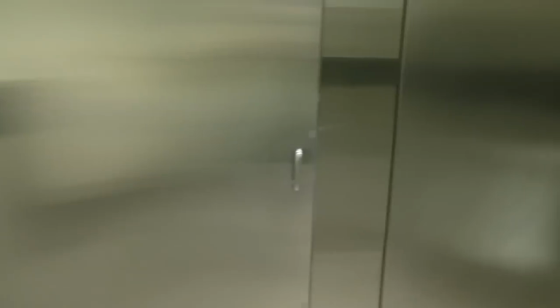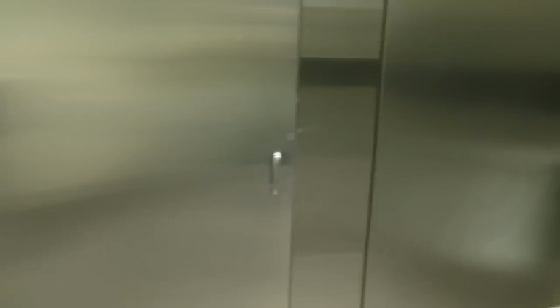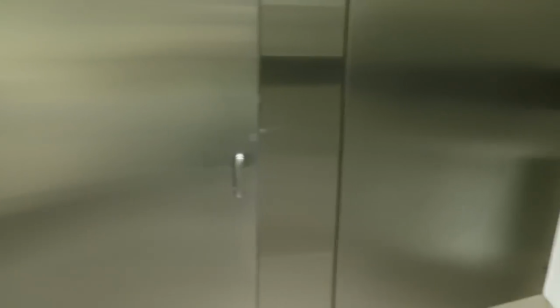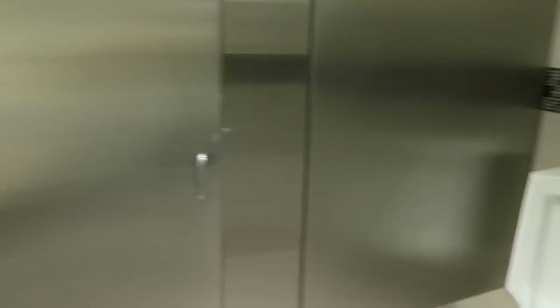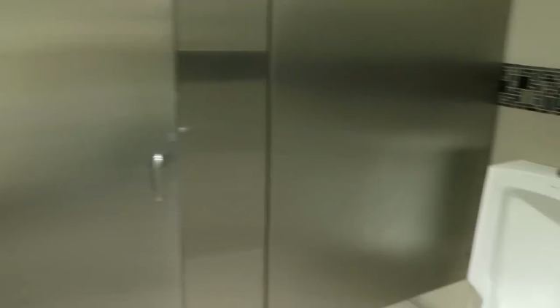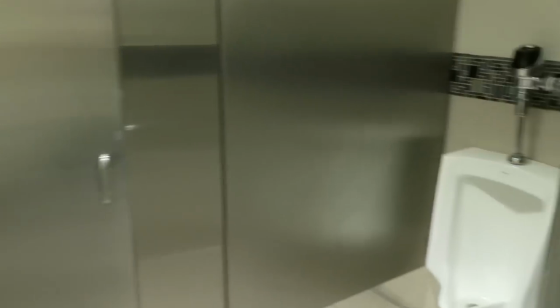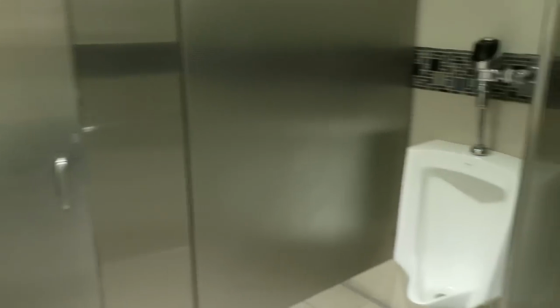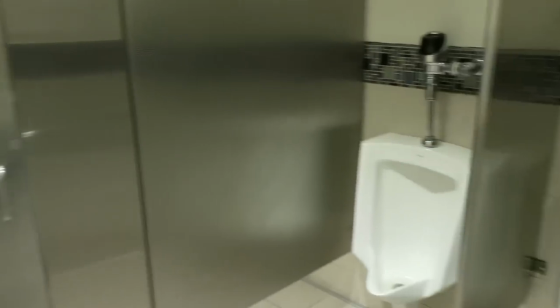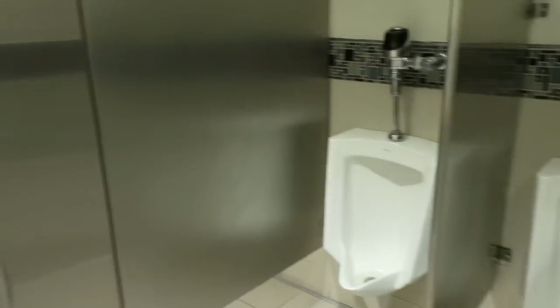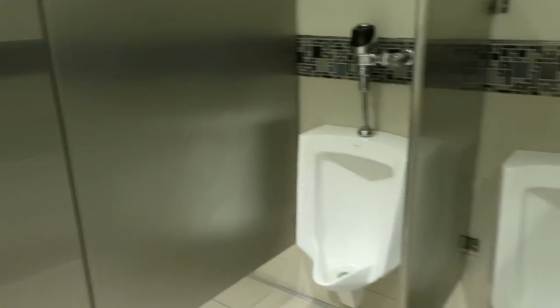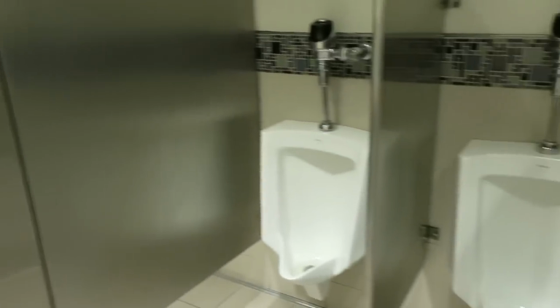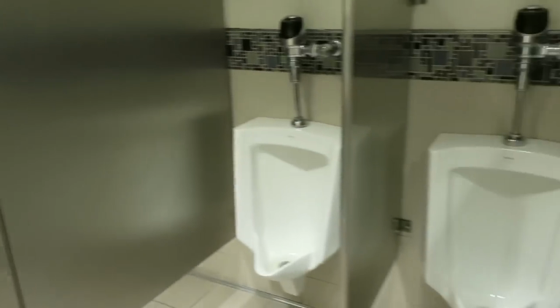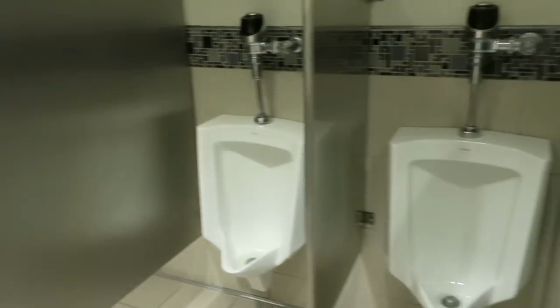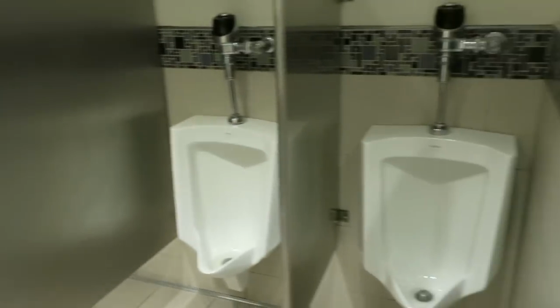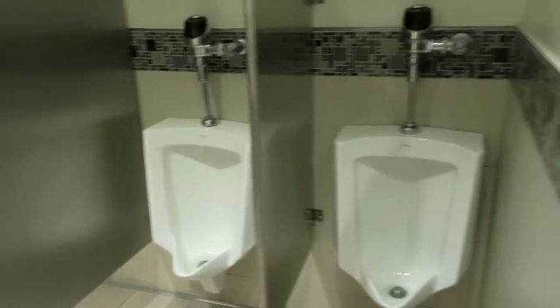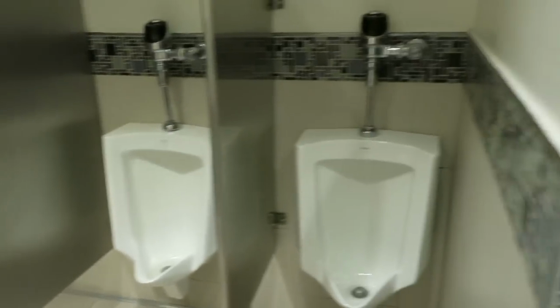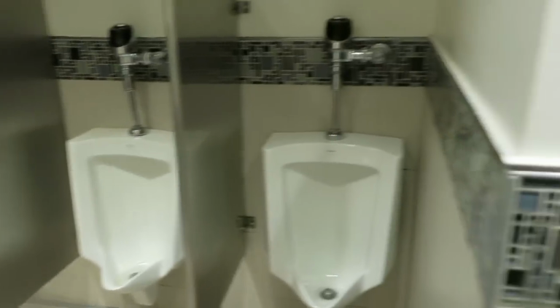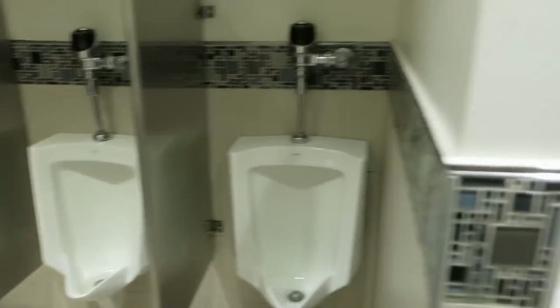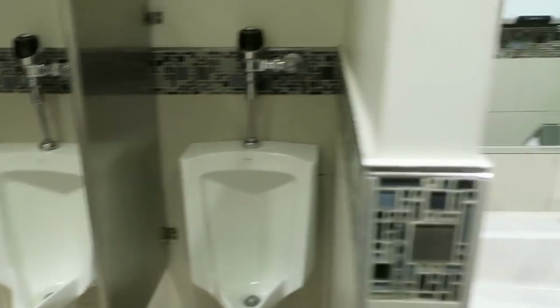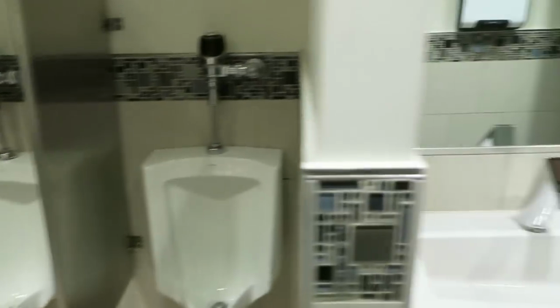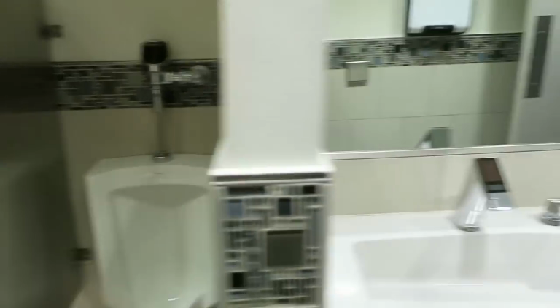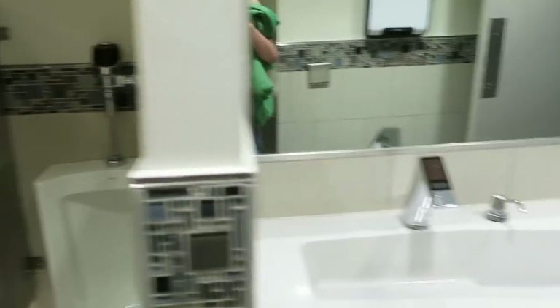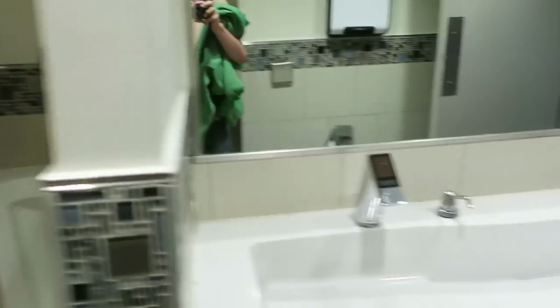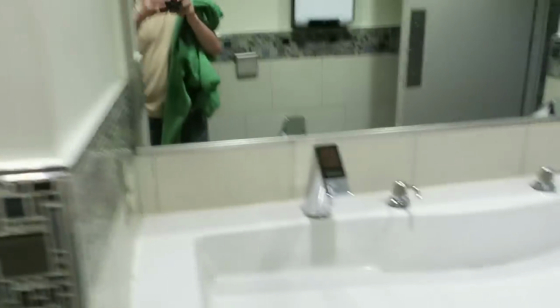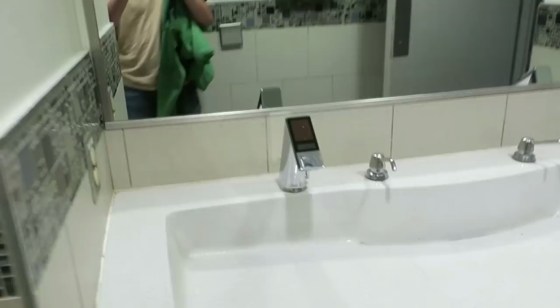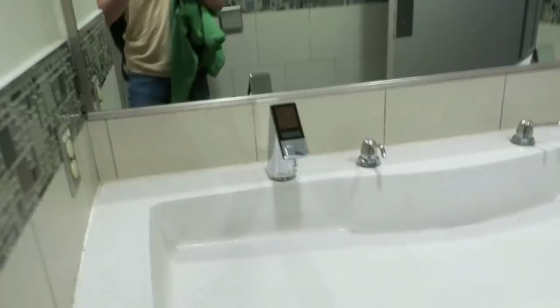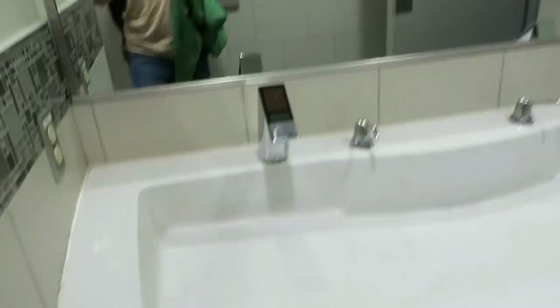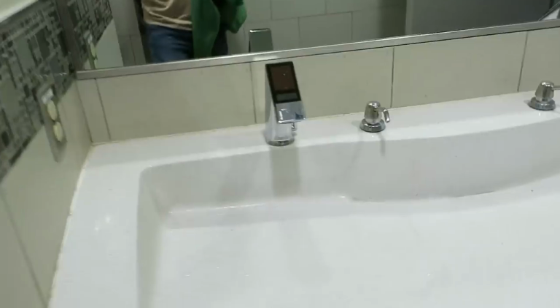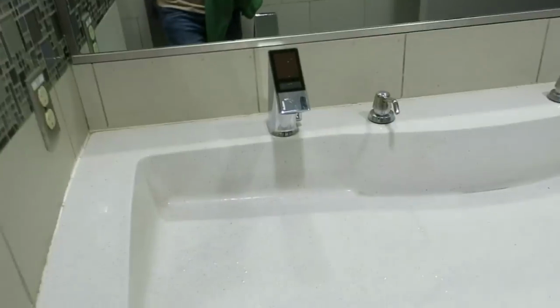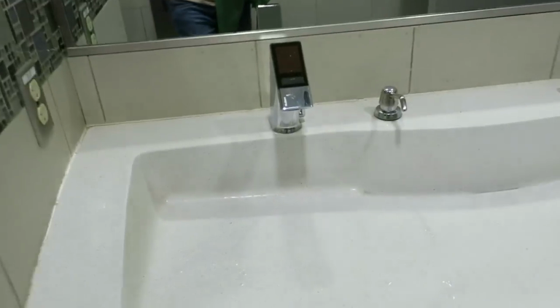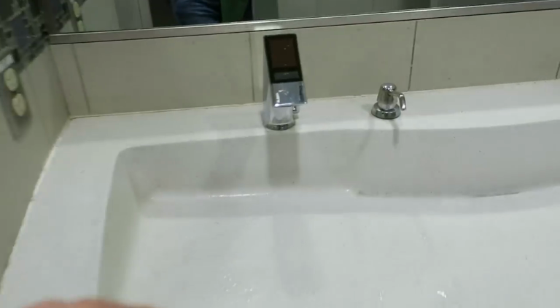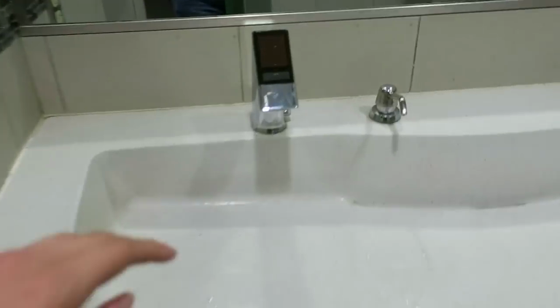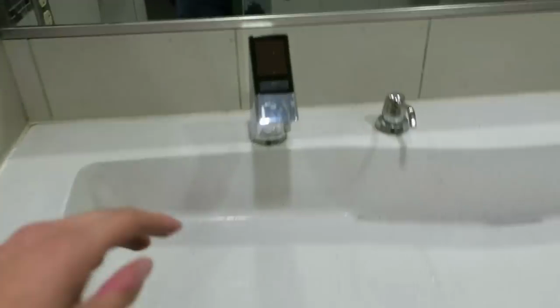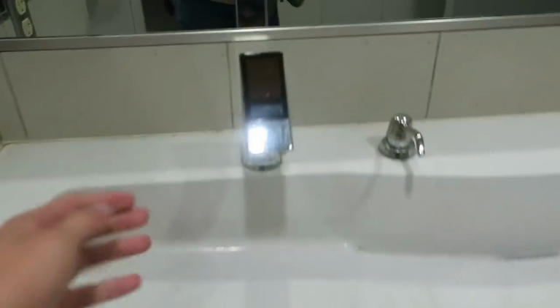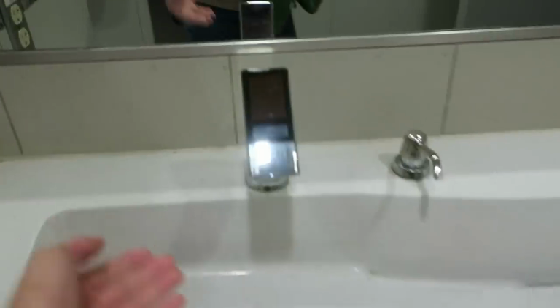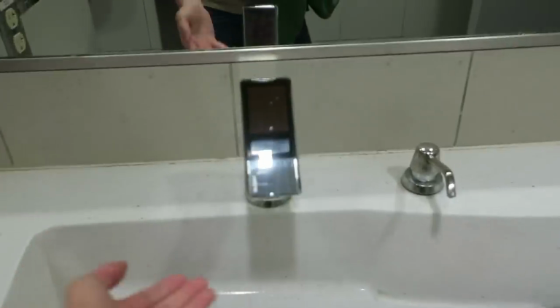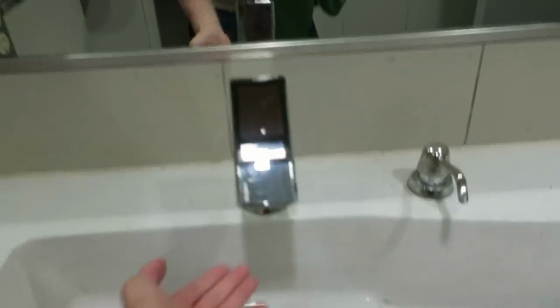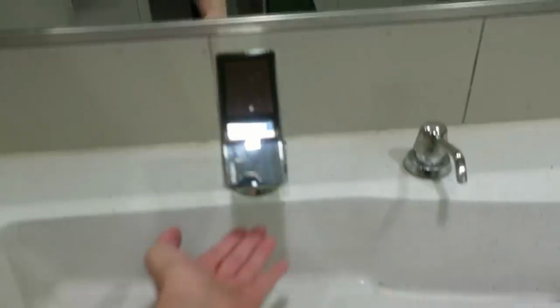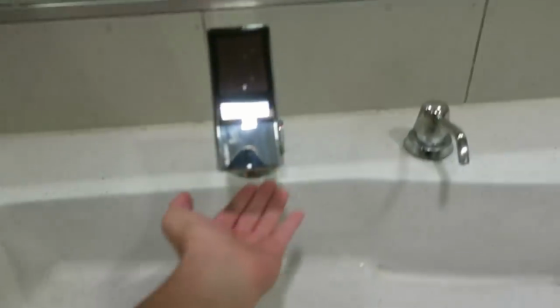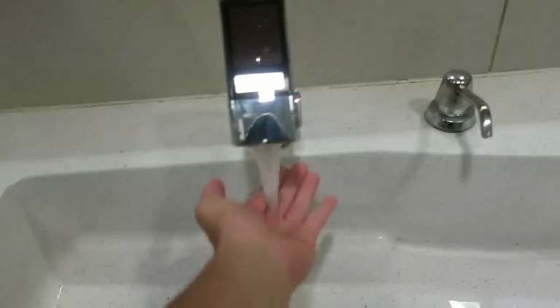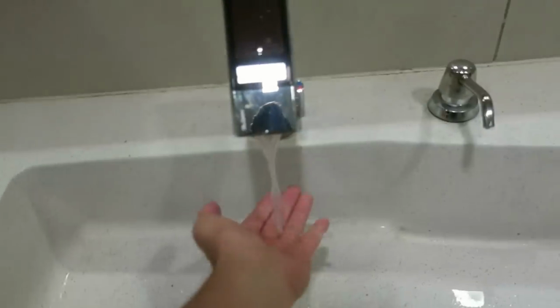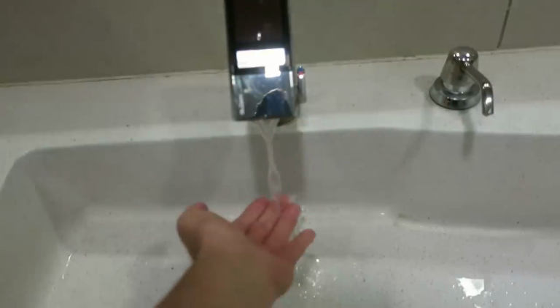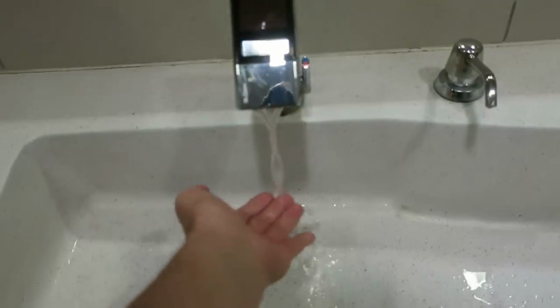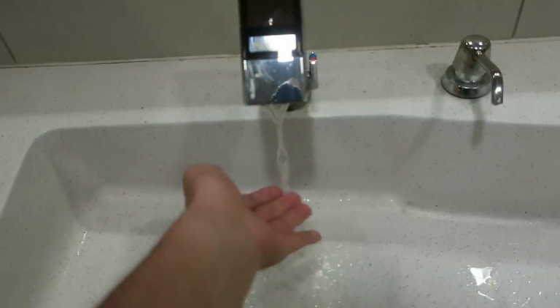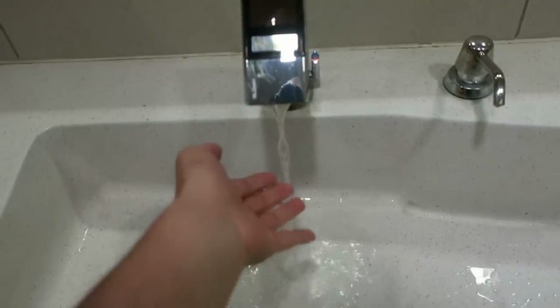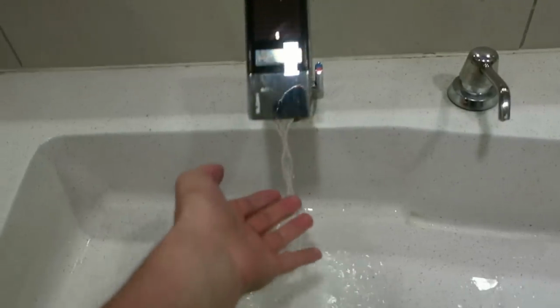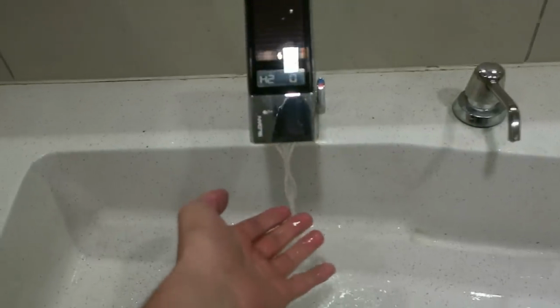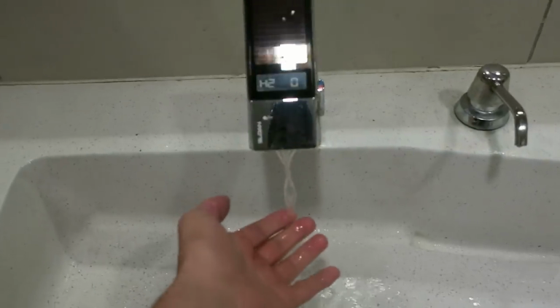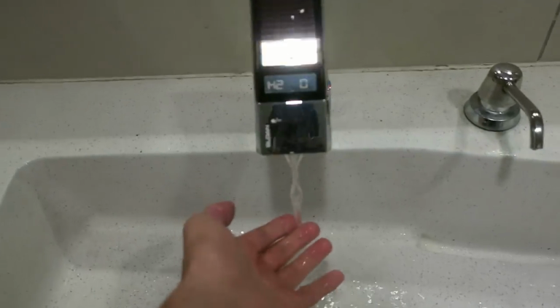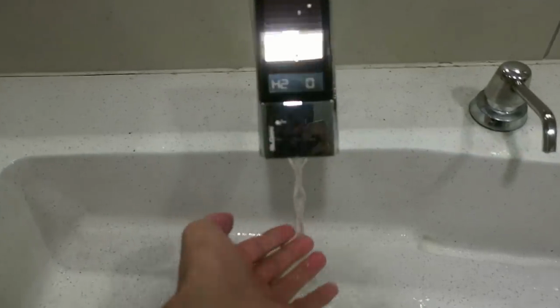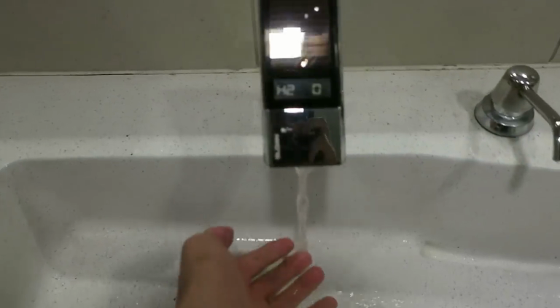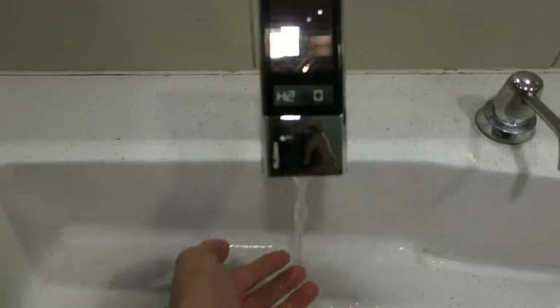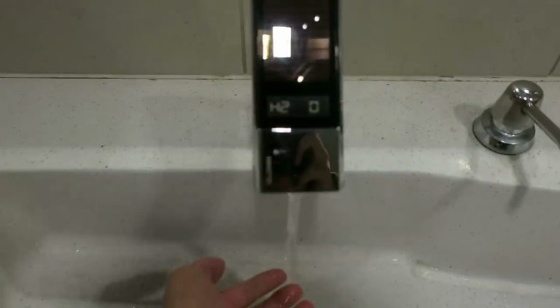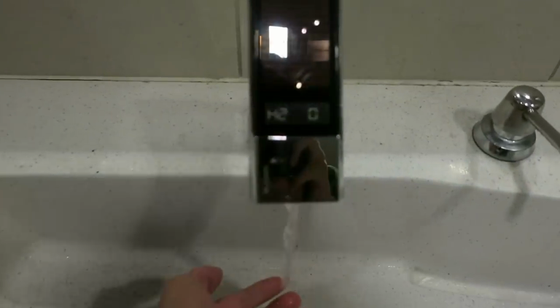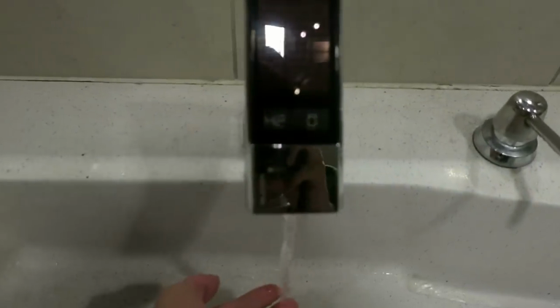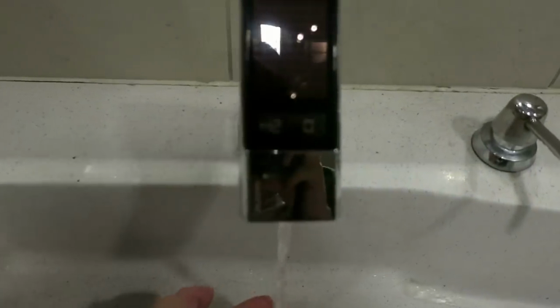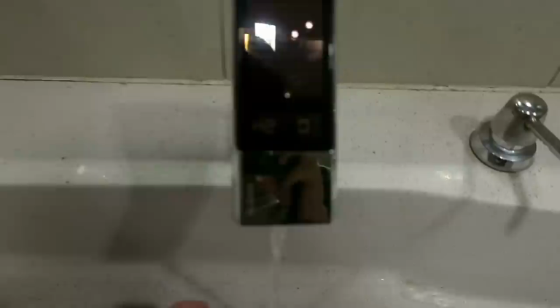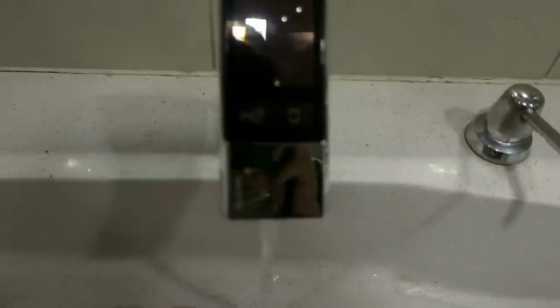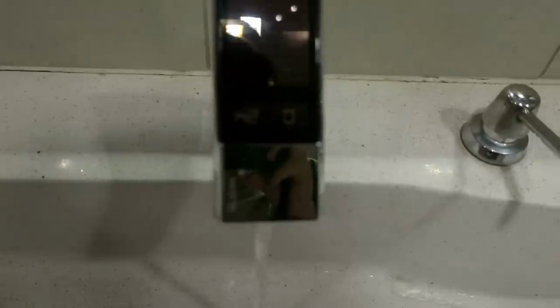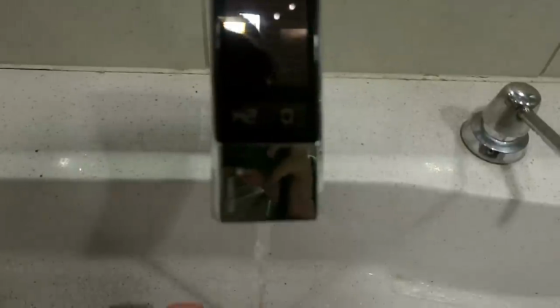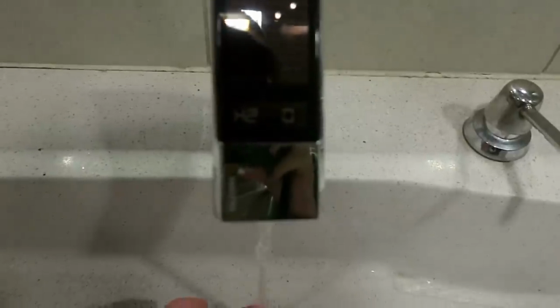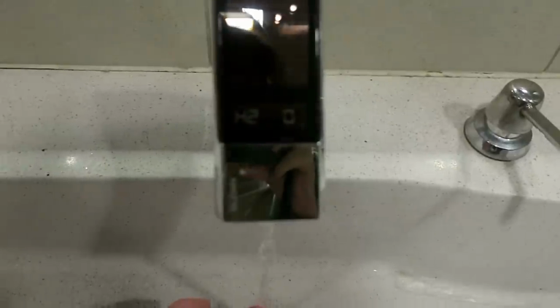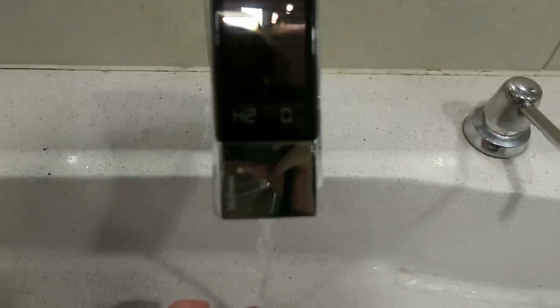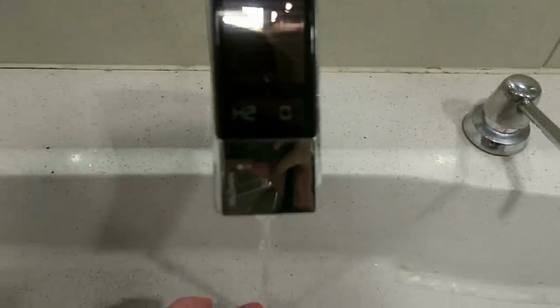Of course, we're going to do the bathroom review. This is actually pretty nice — look at these fancy sink things. H2O — I would hope that's what's coming out of it.